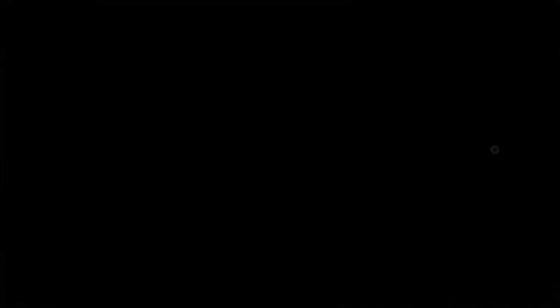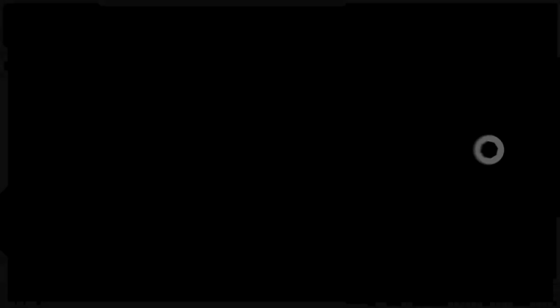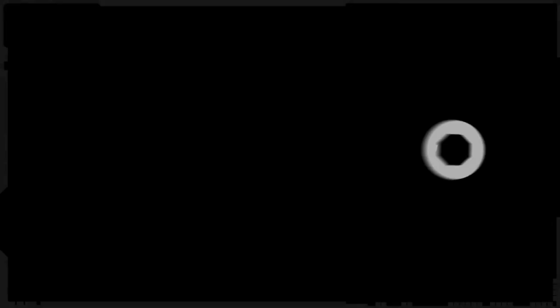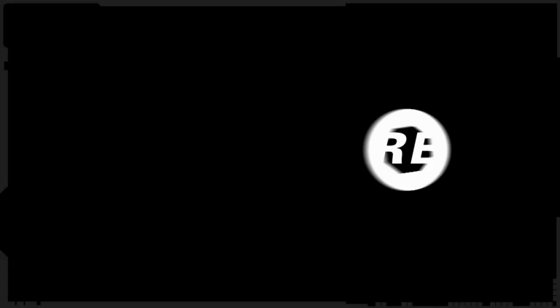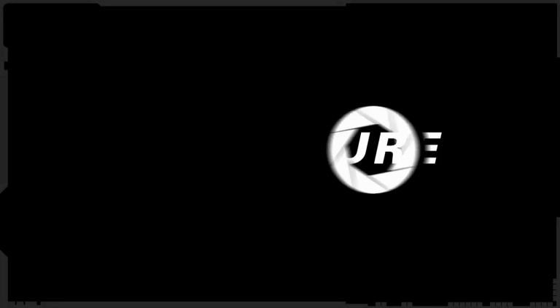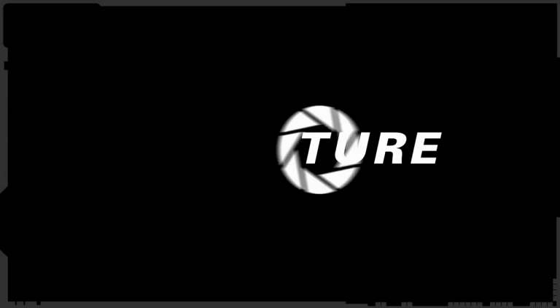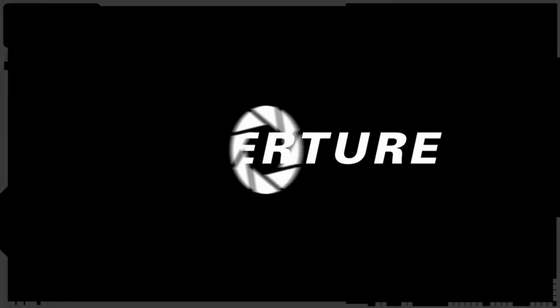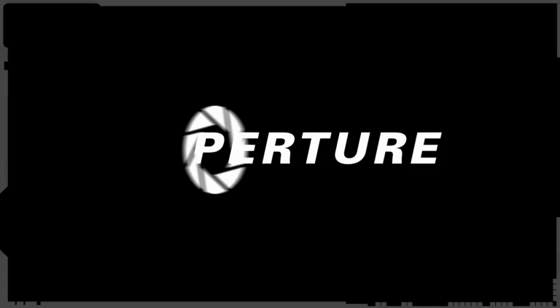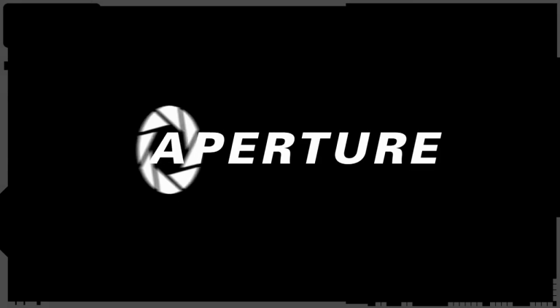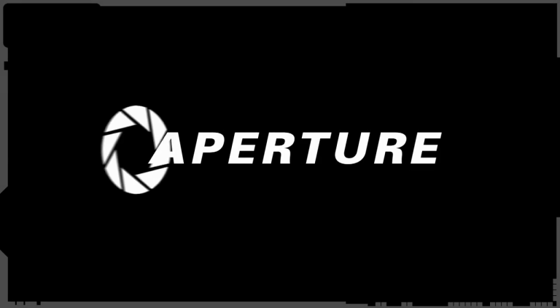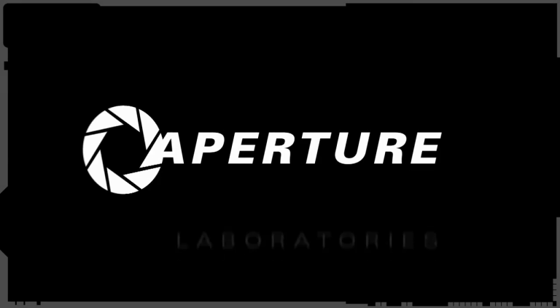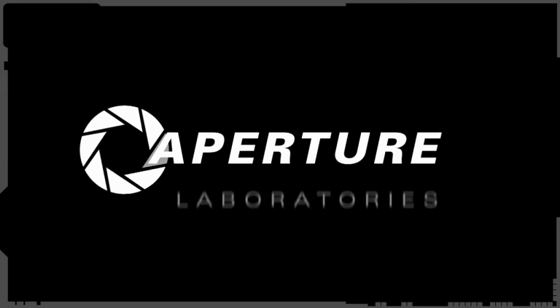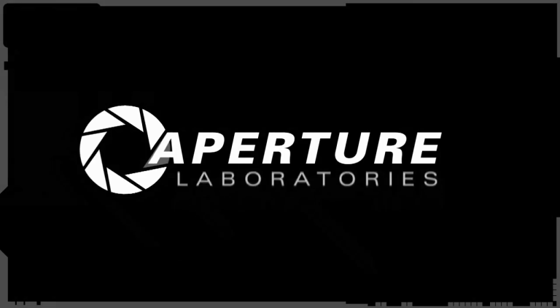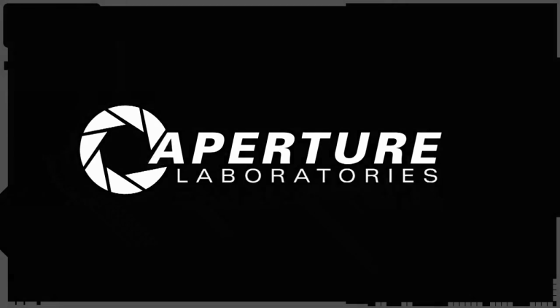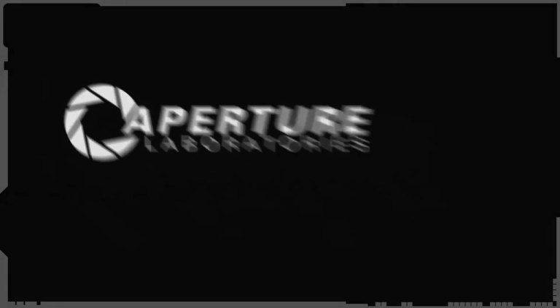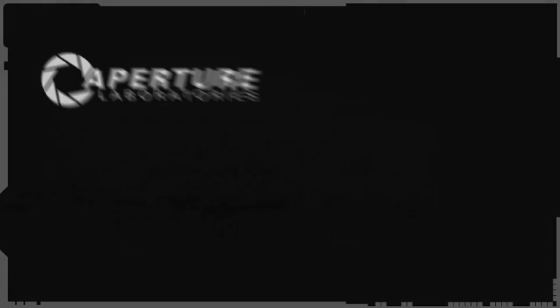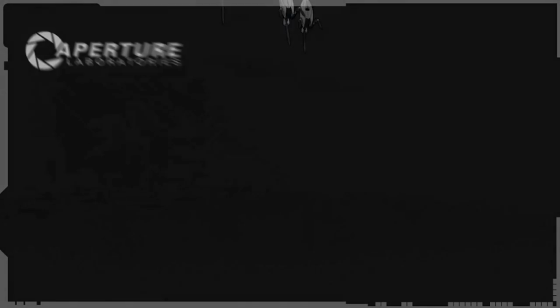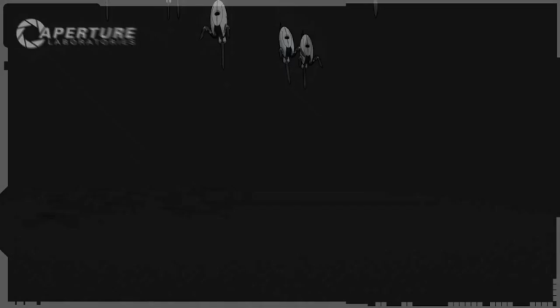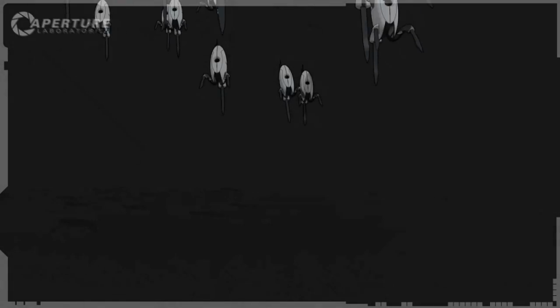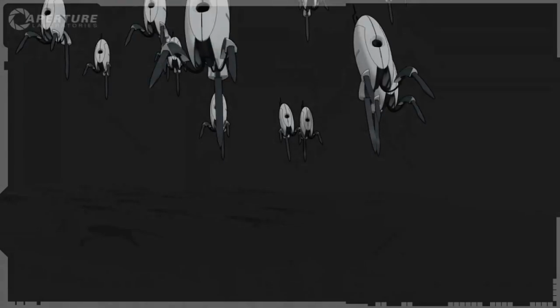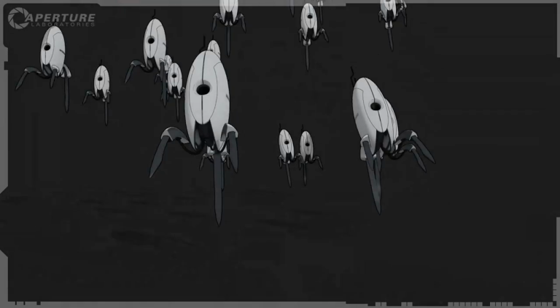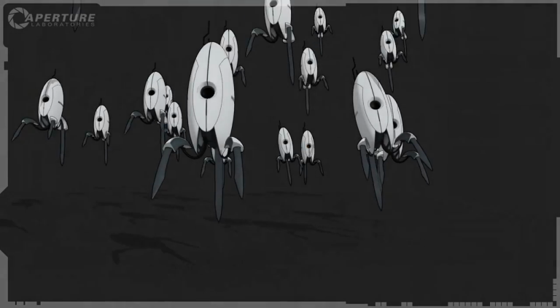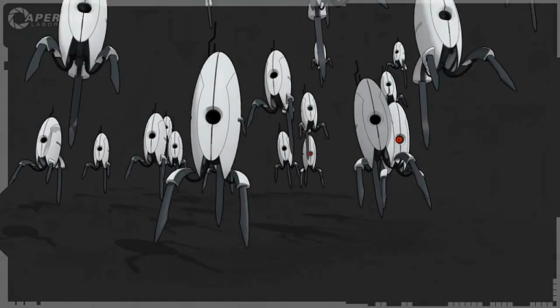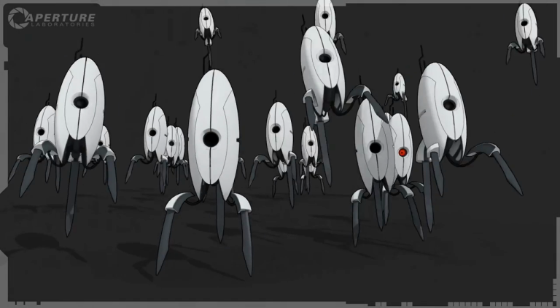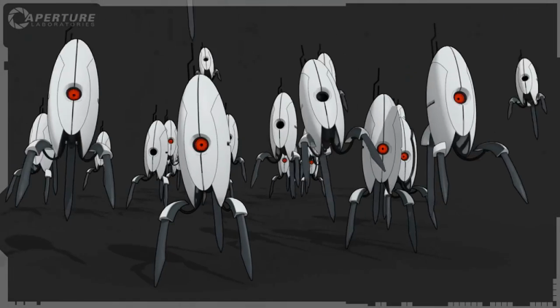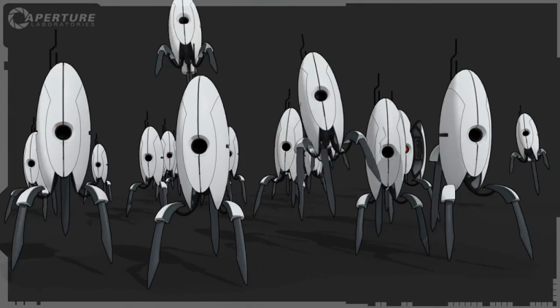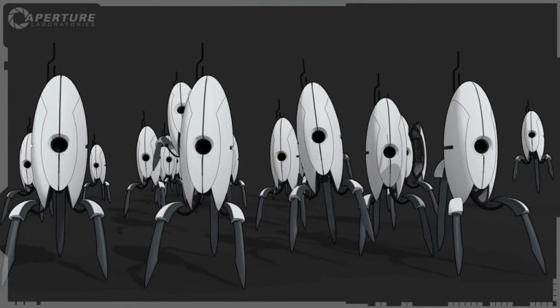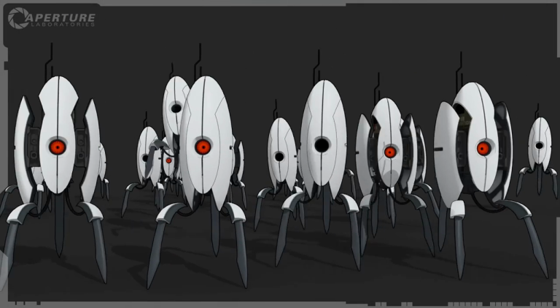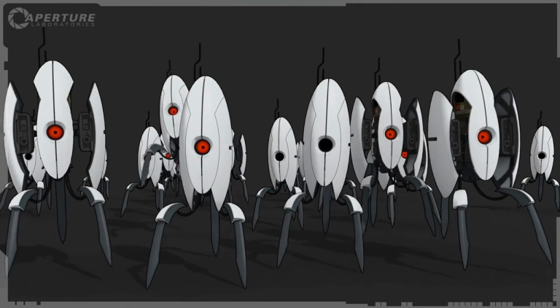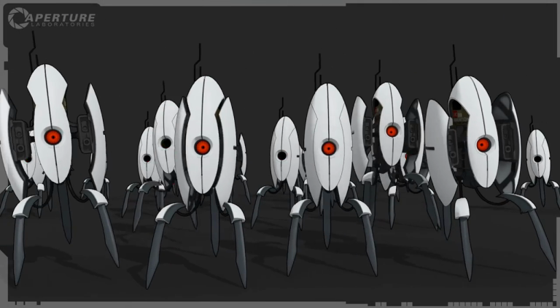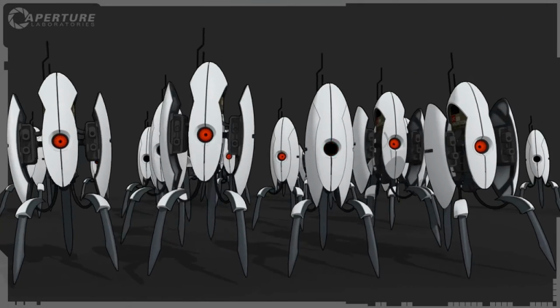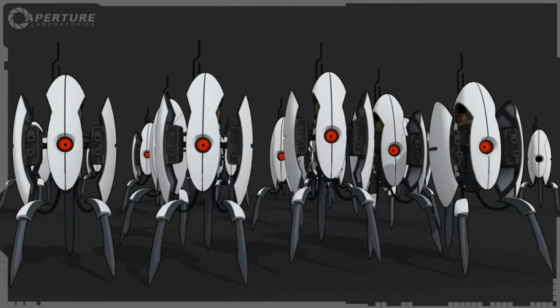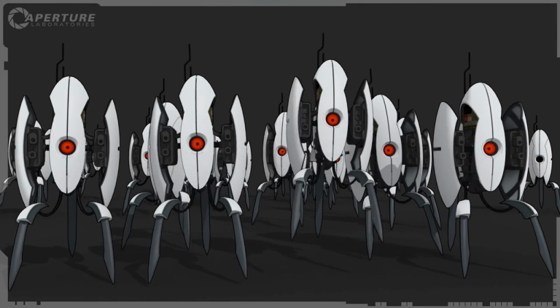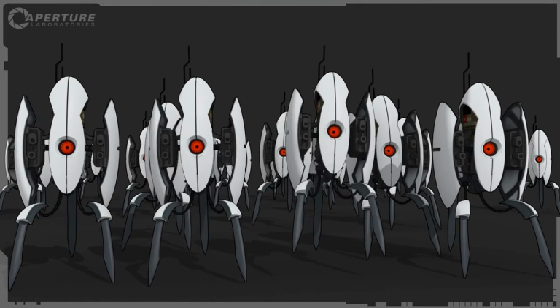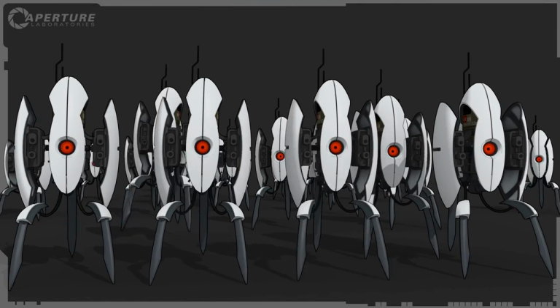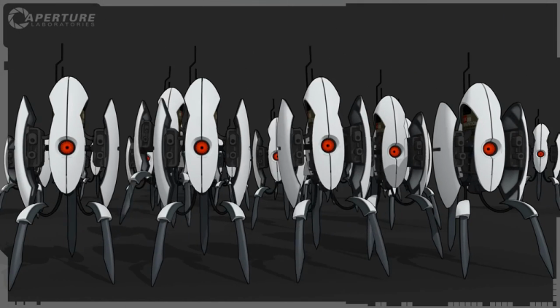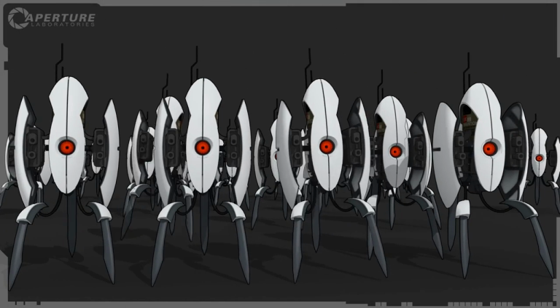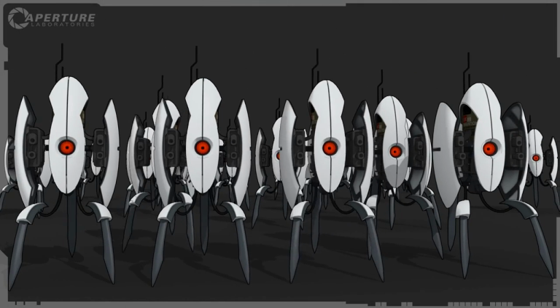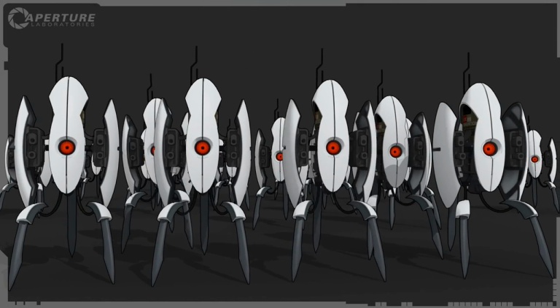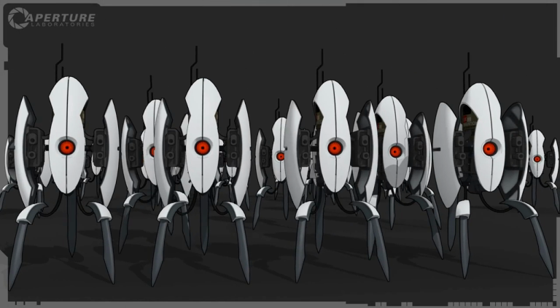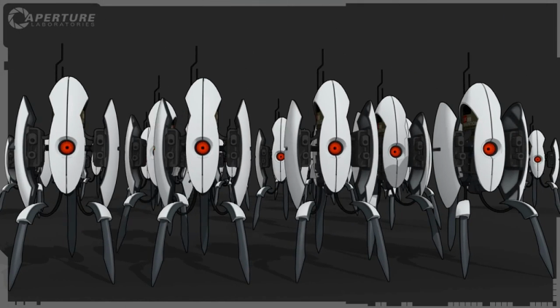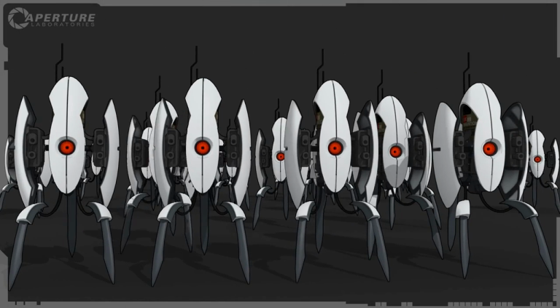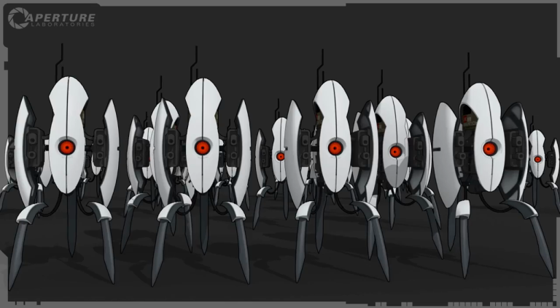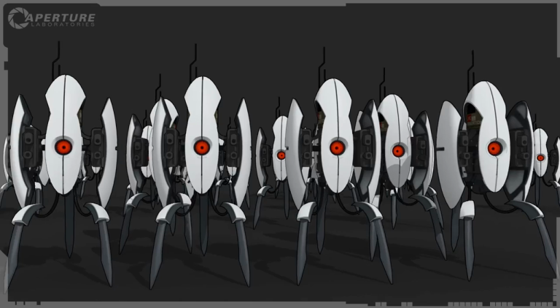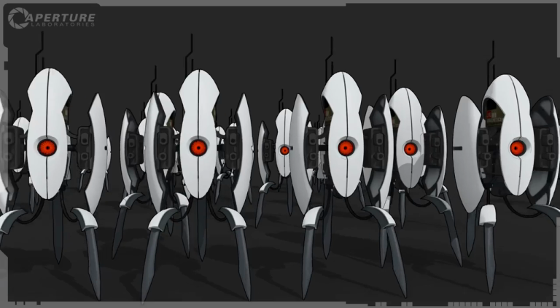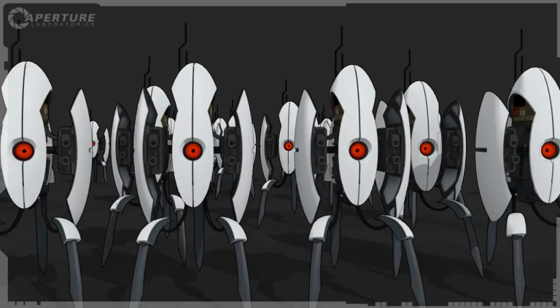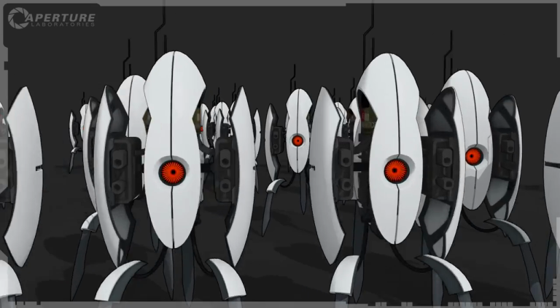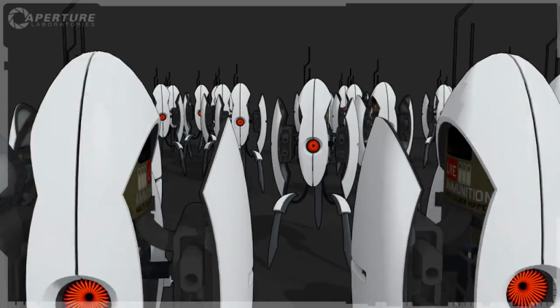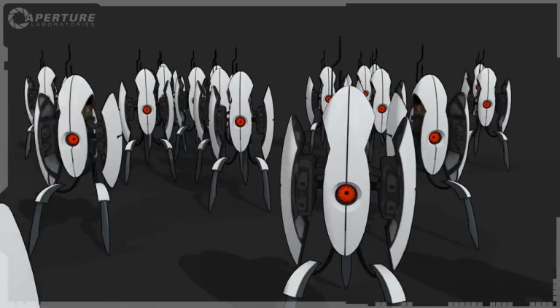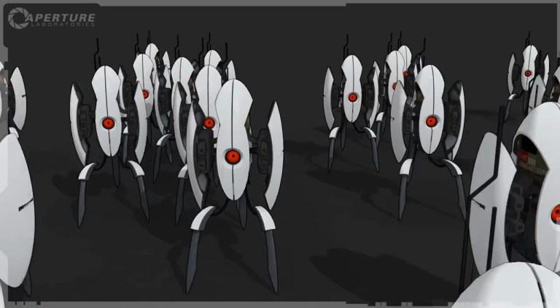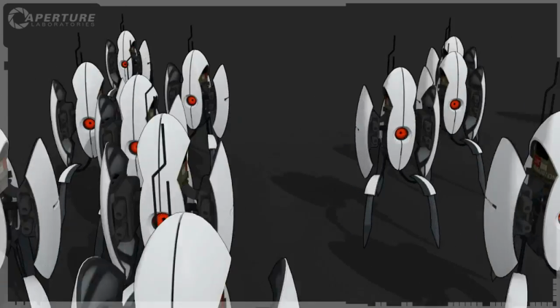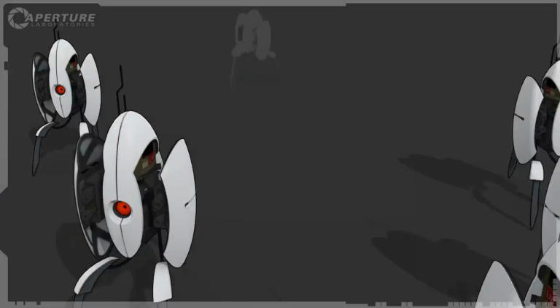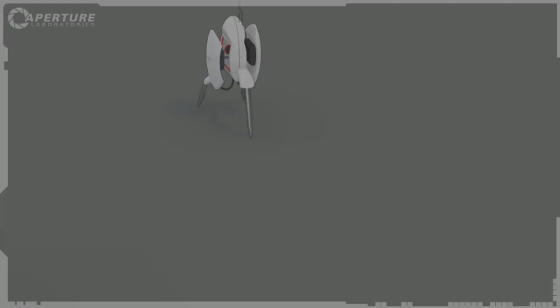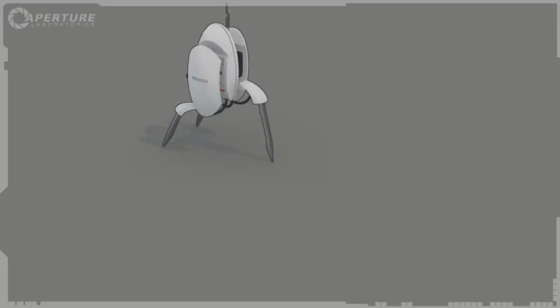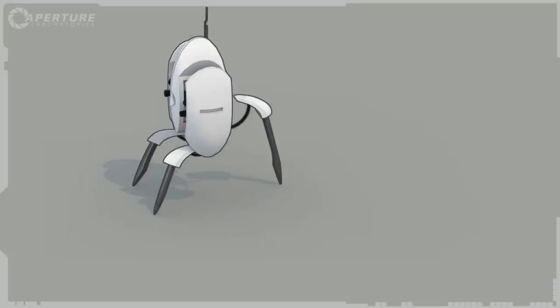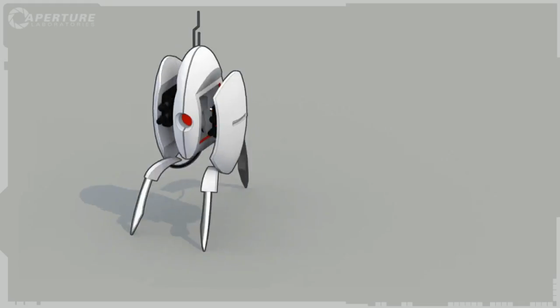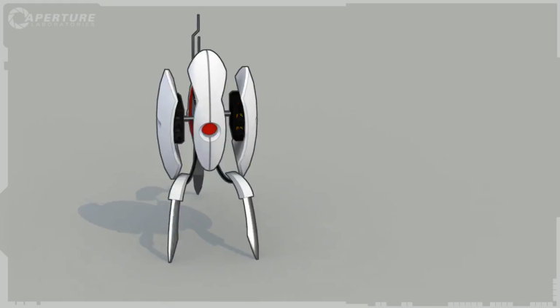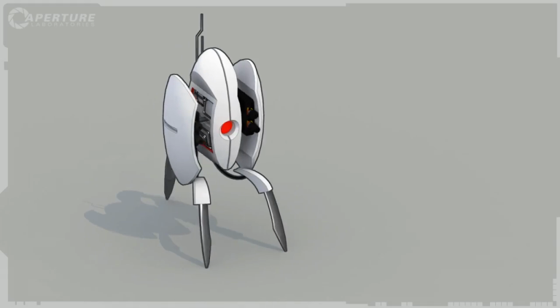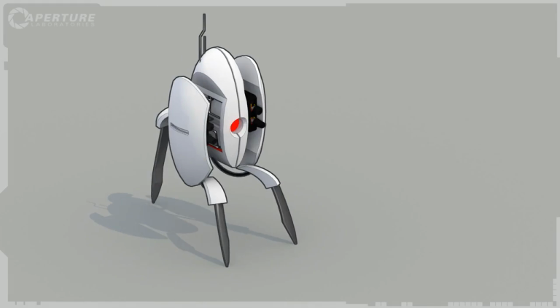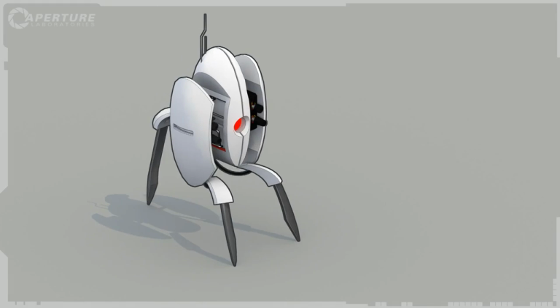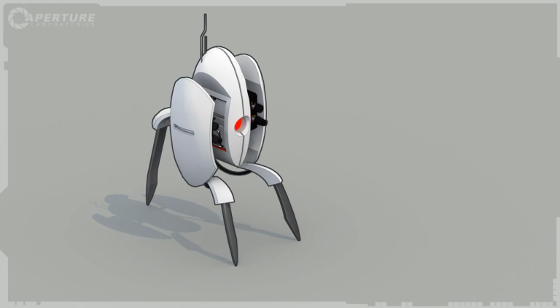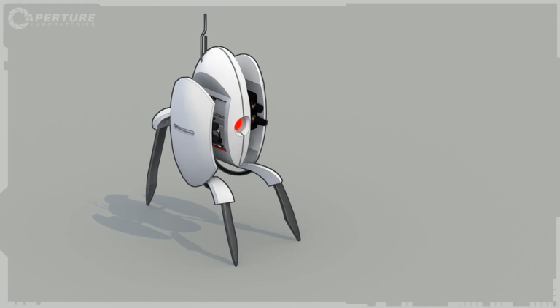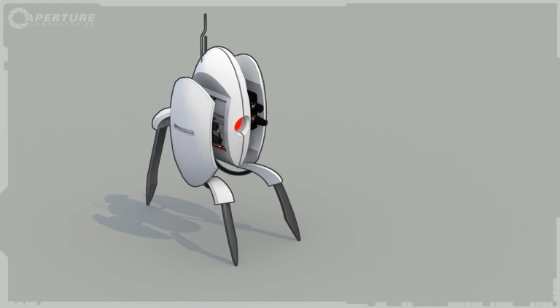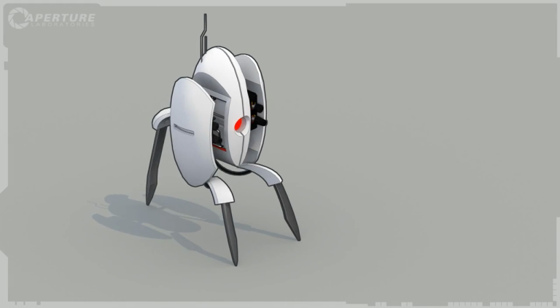Cave Johnson here, introducing the consumer version of our most popular military-grade product. The turret.